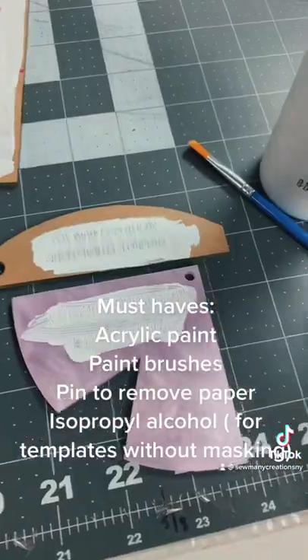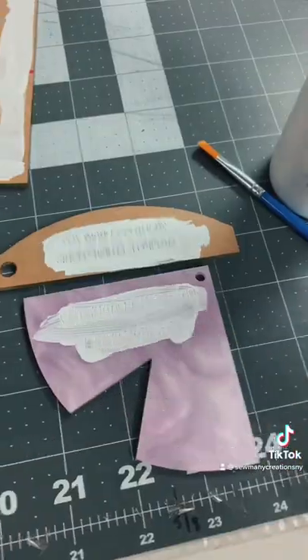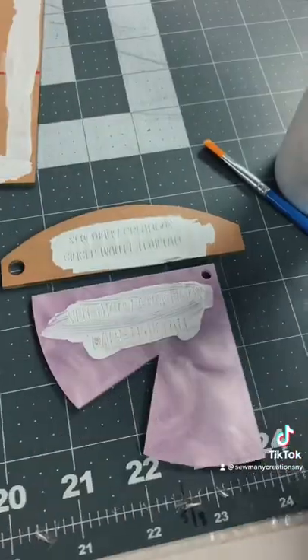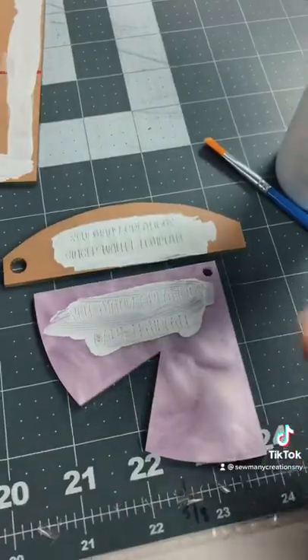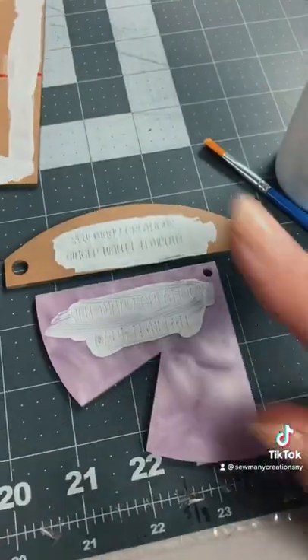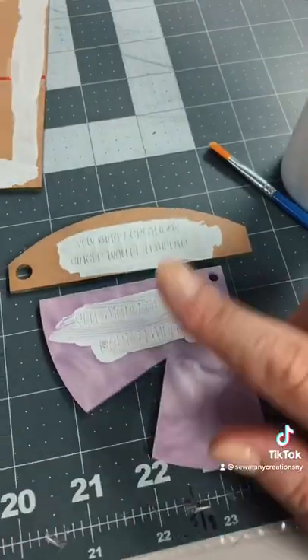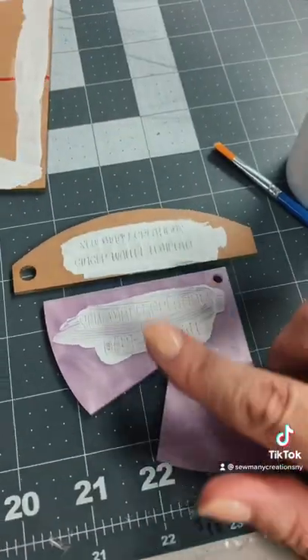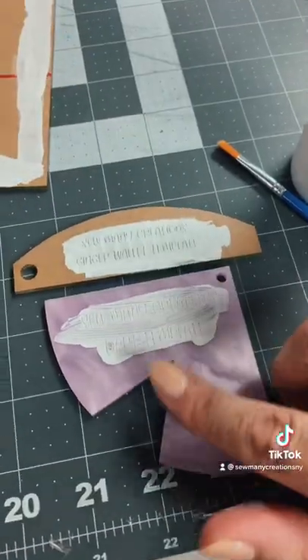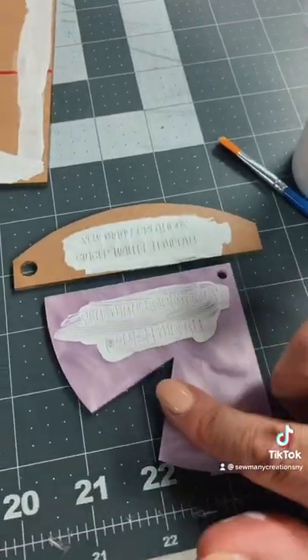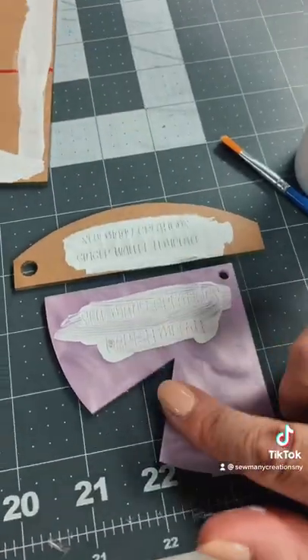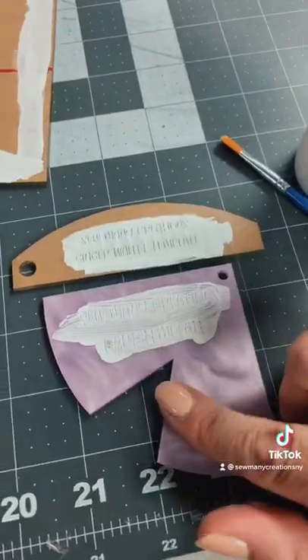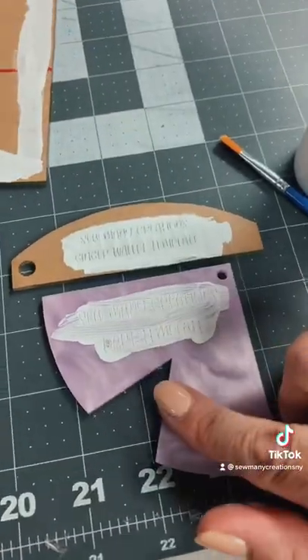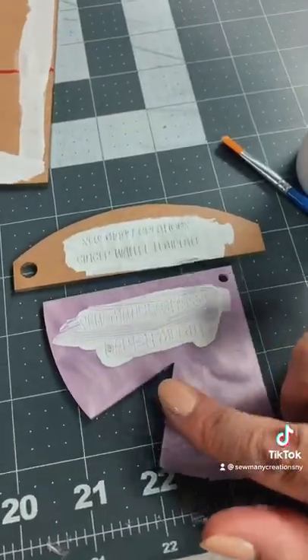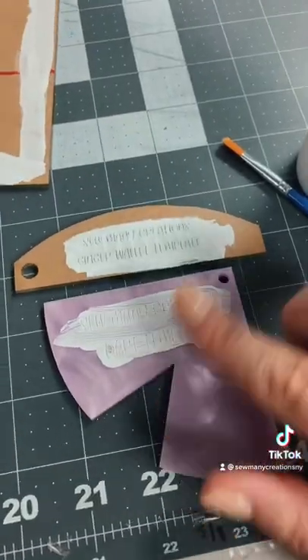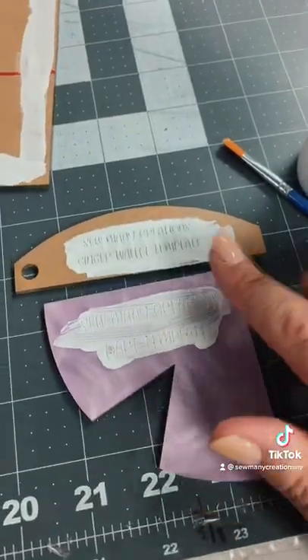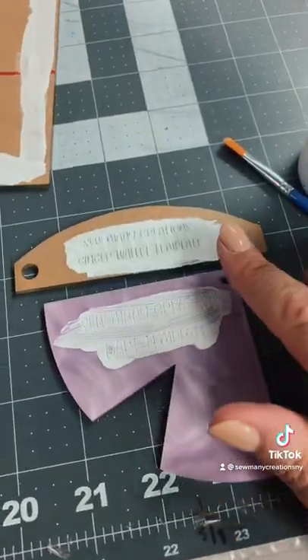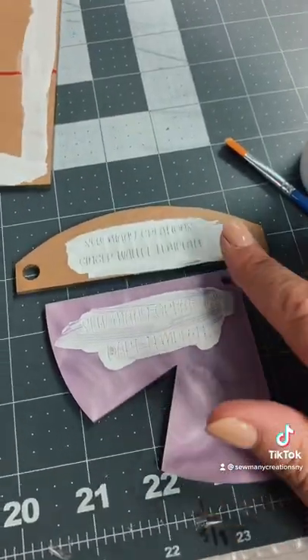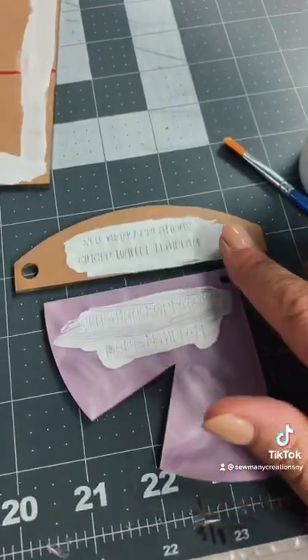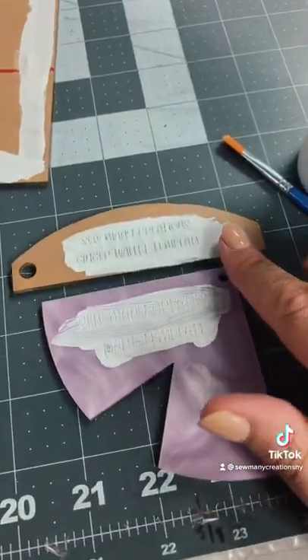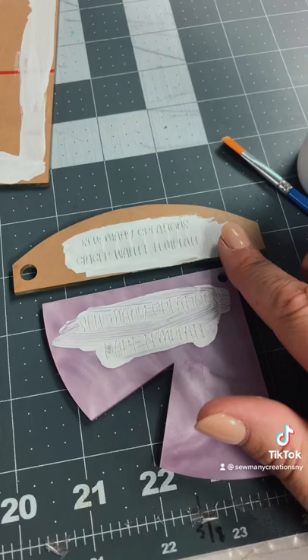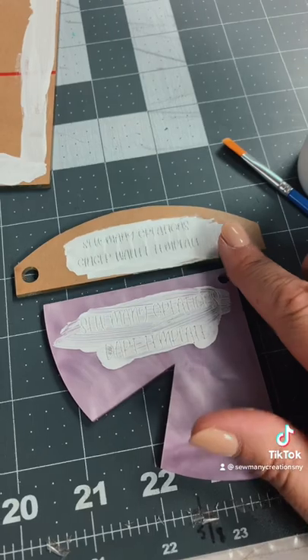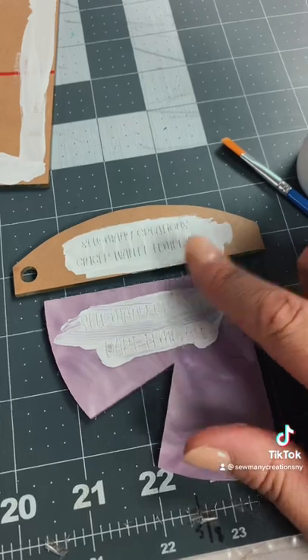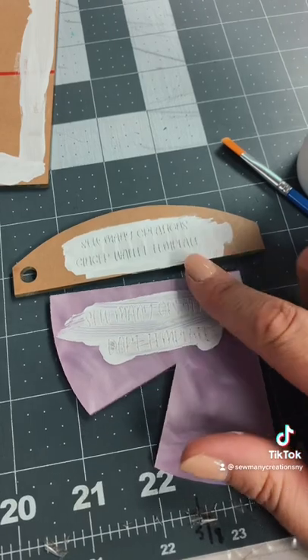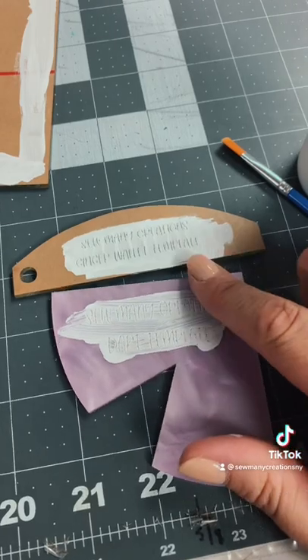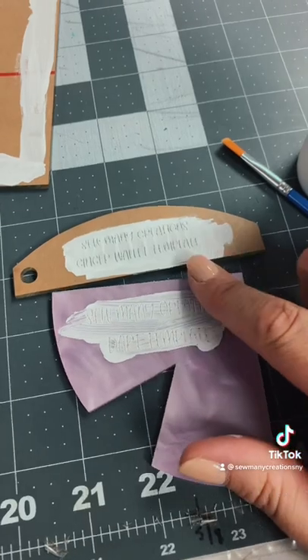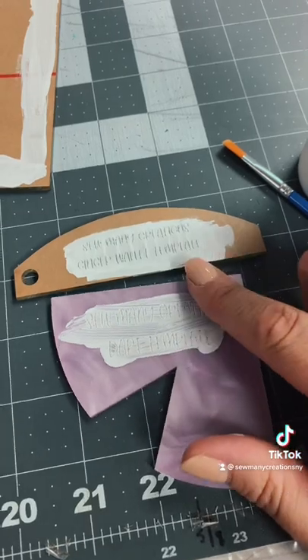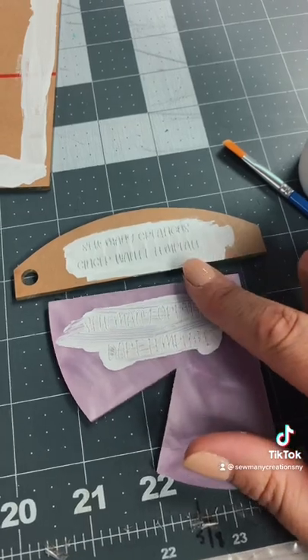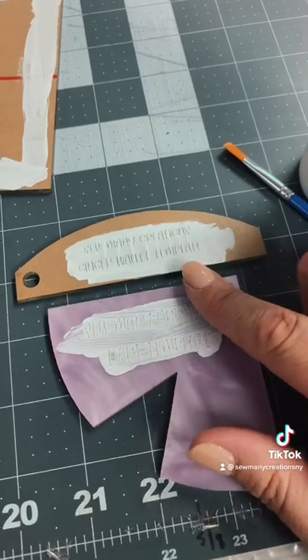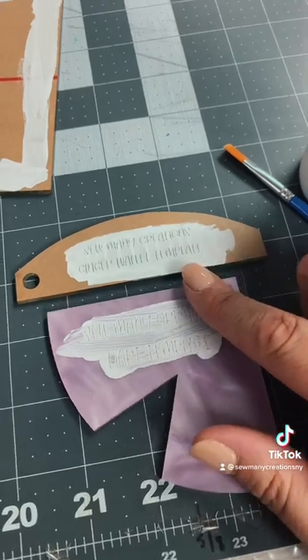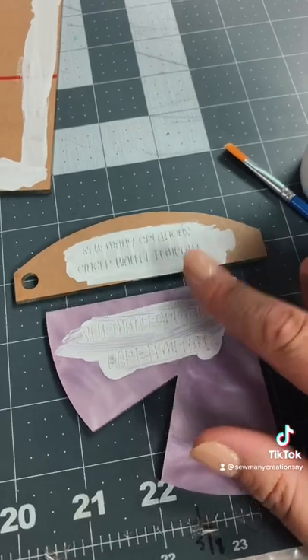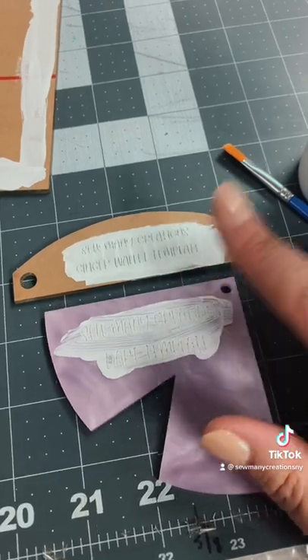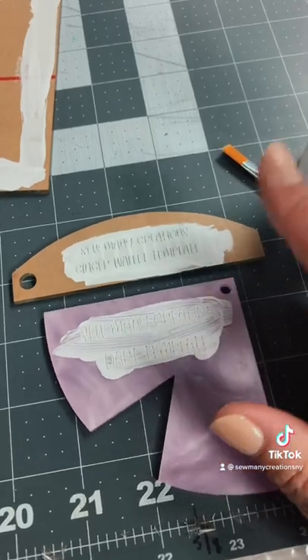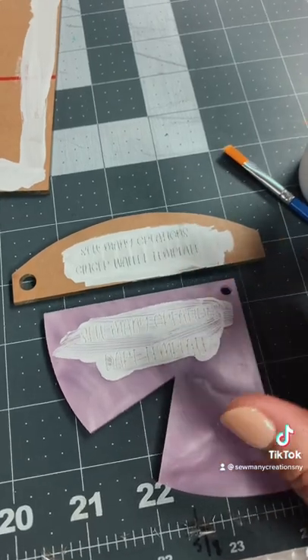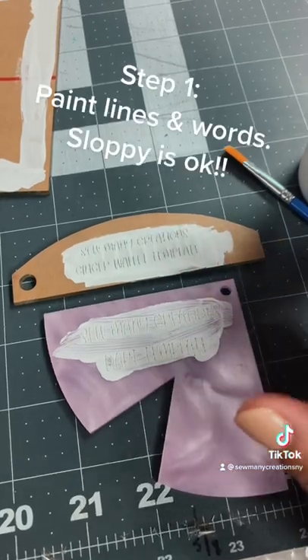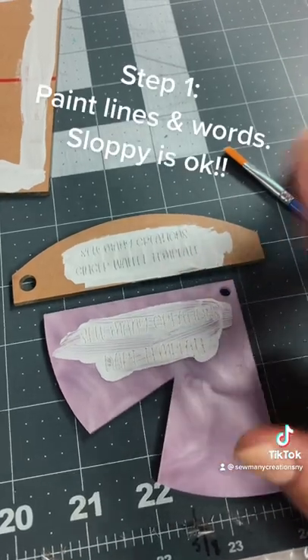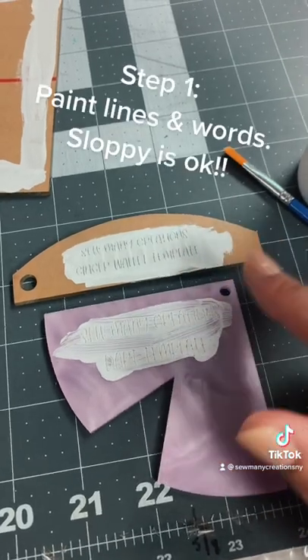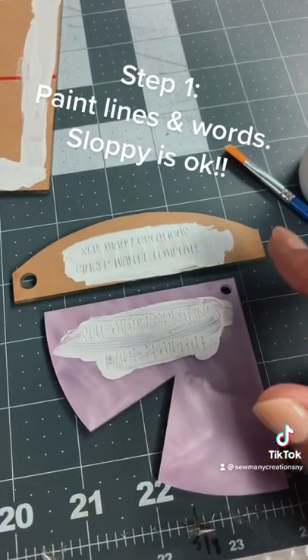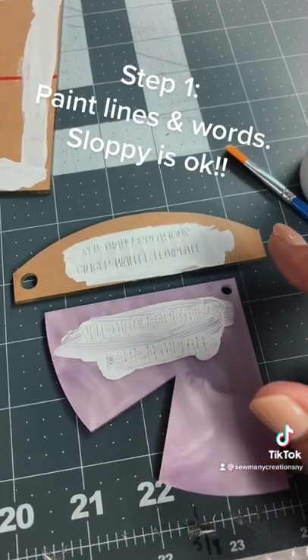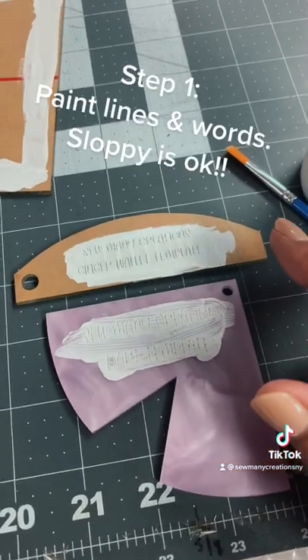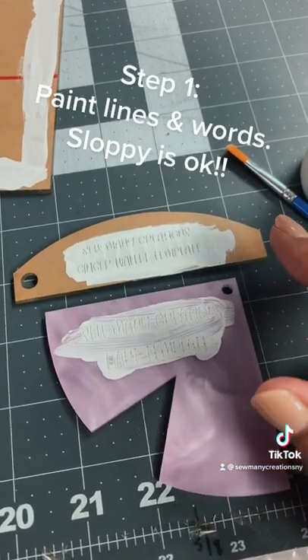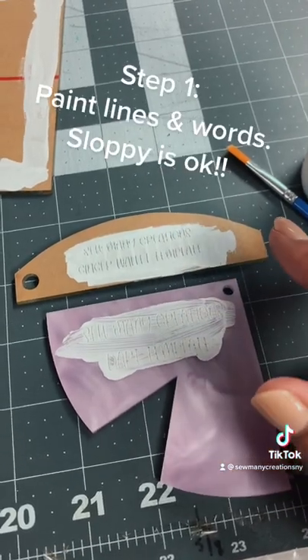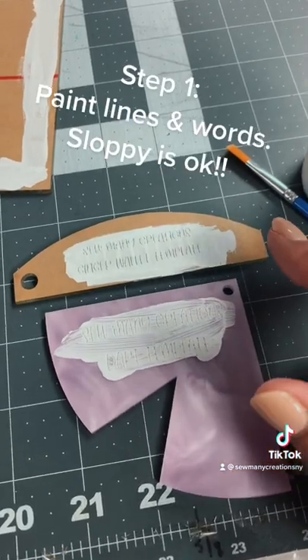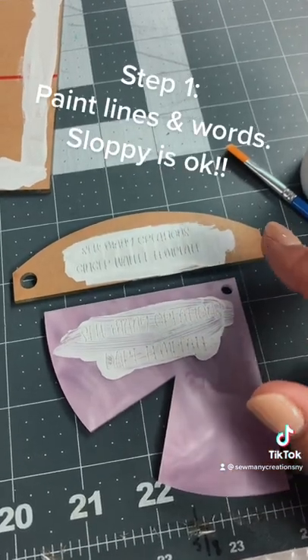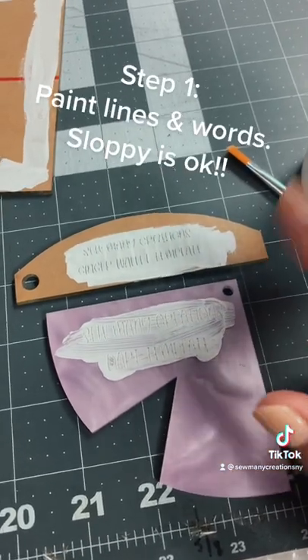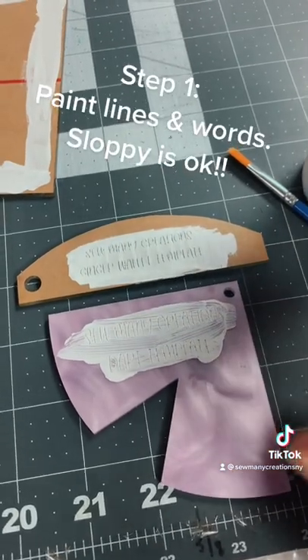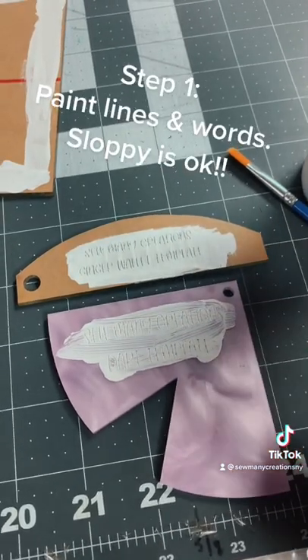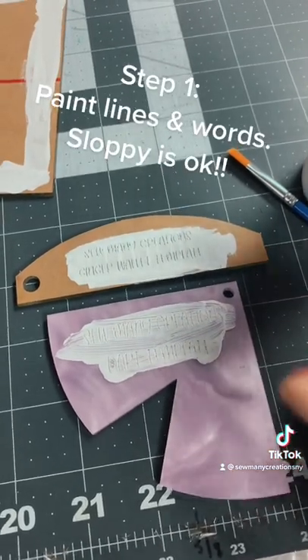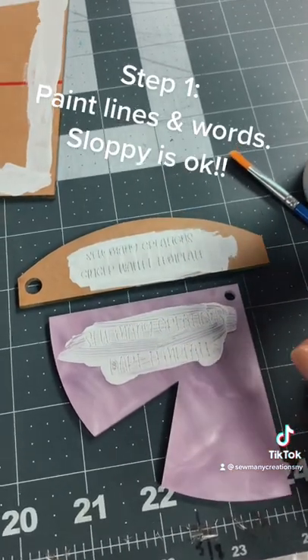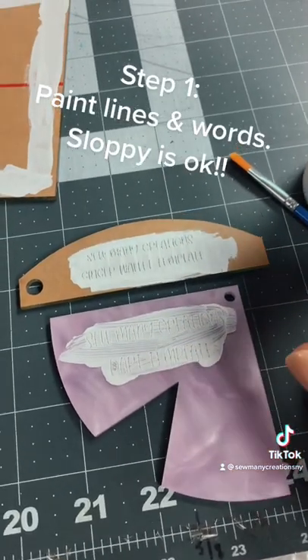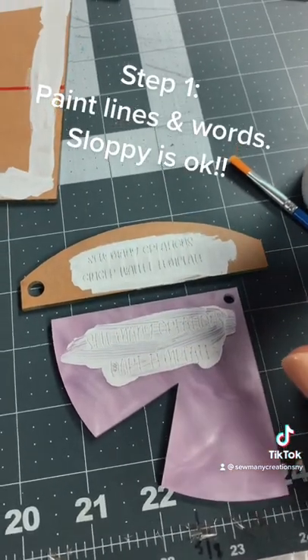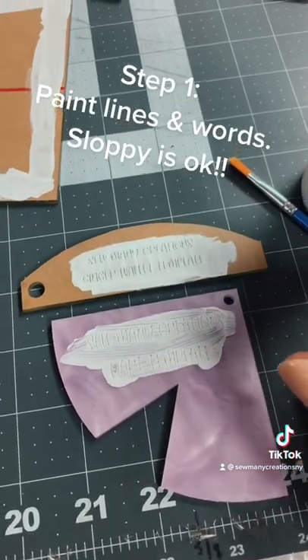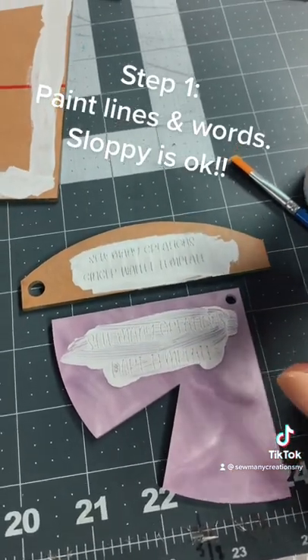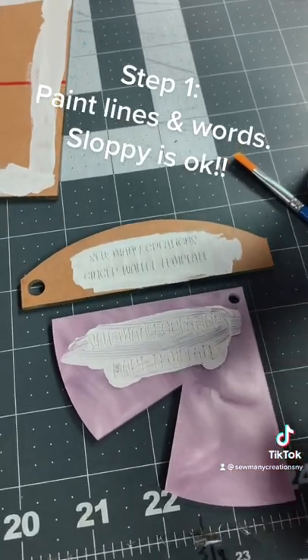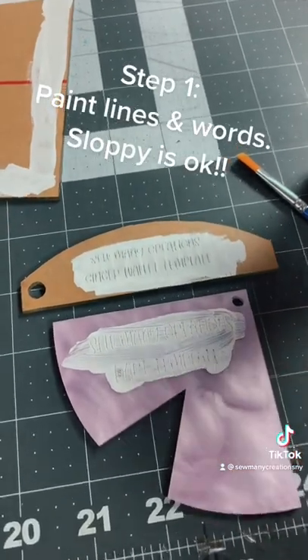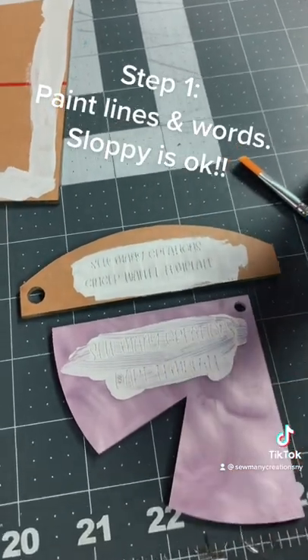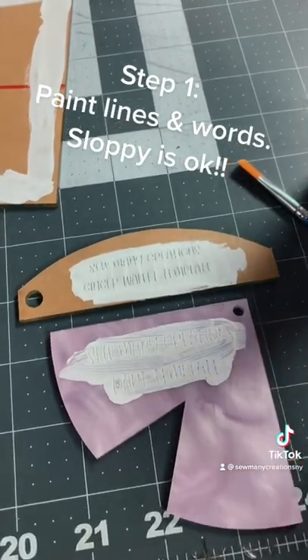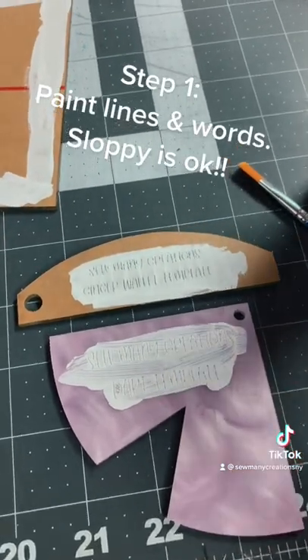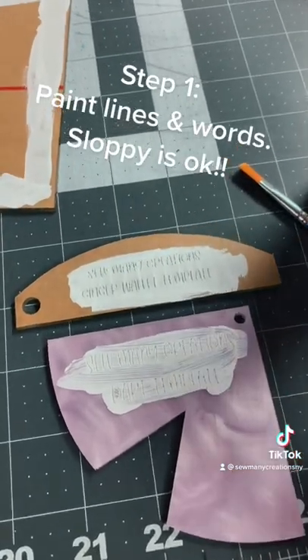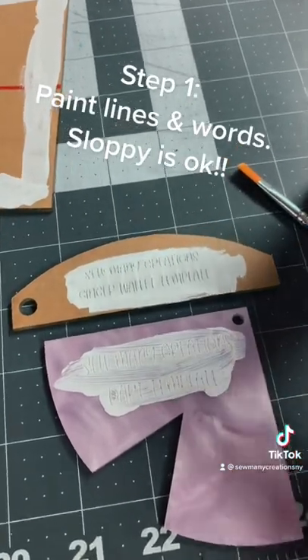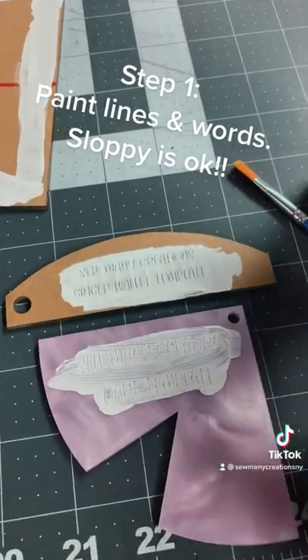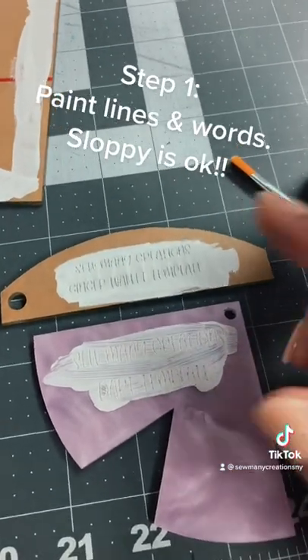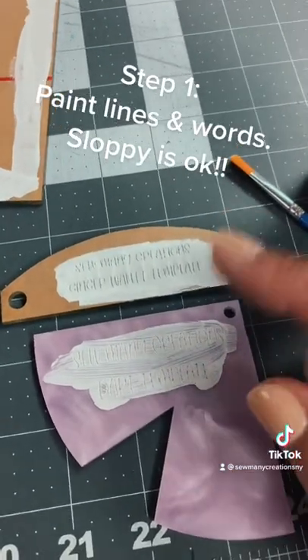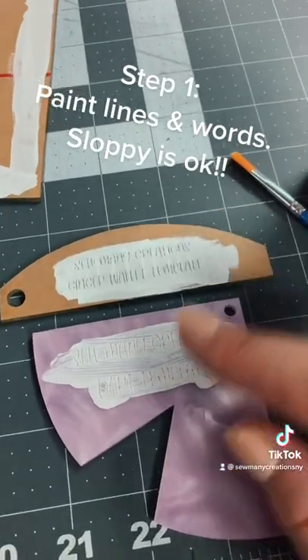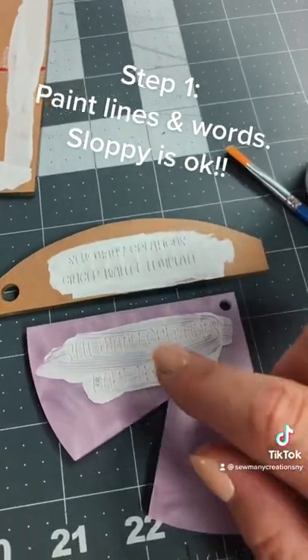So I have my templates all cut, and I kind of realized that I had already painted all of them before starting the video. Sorry about that.